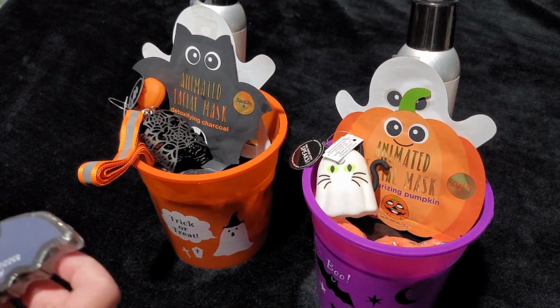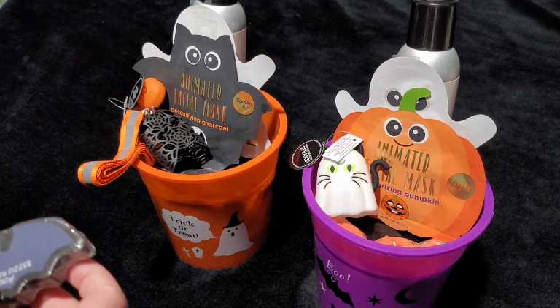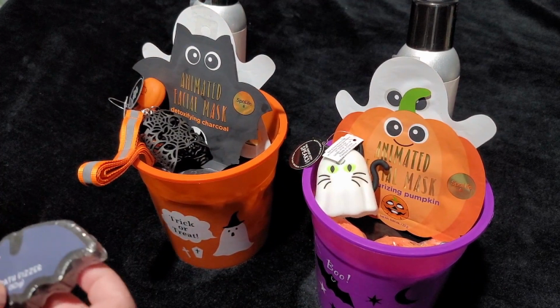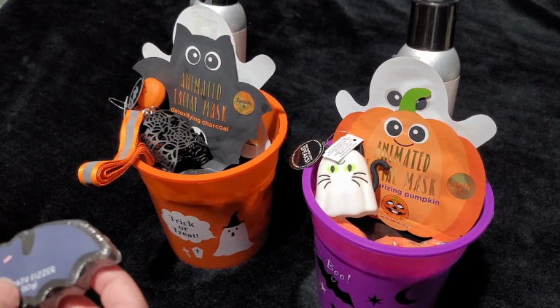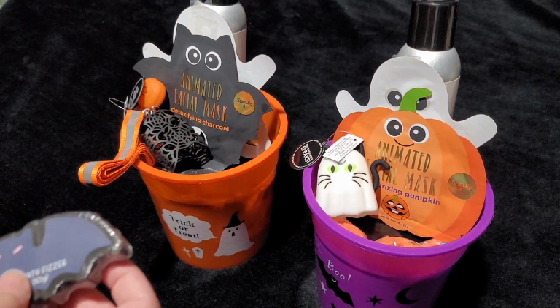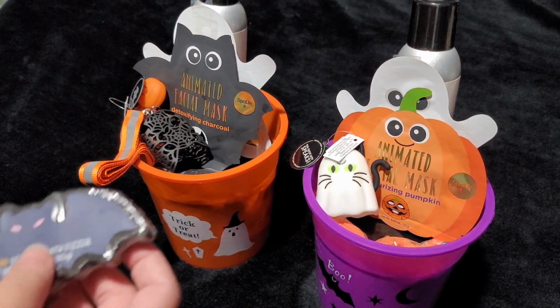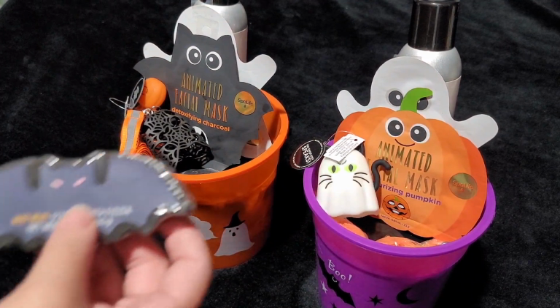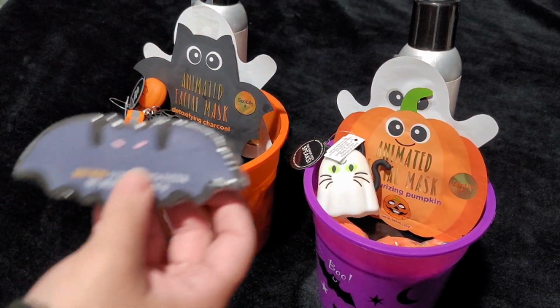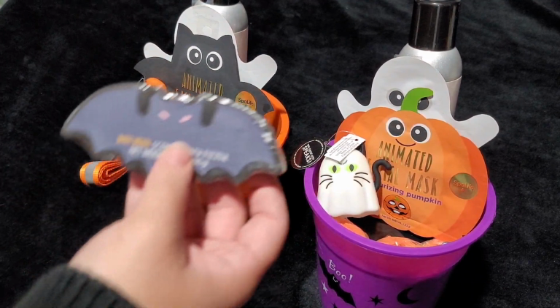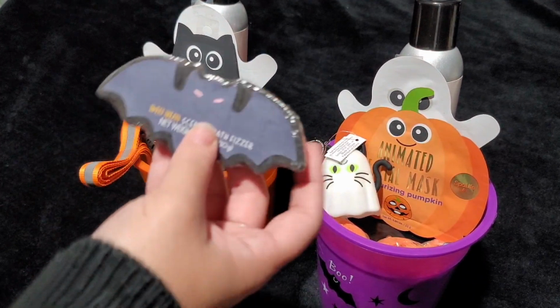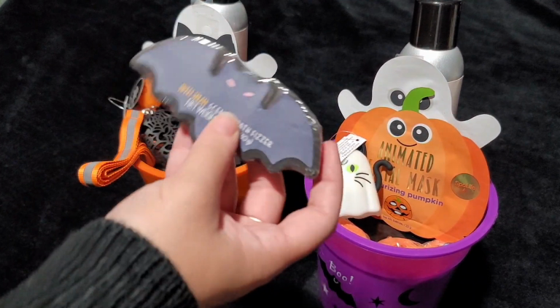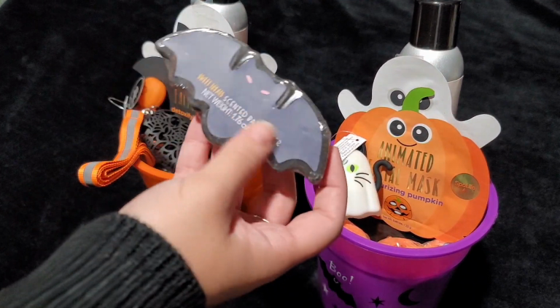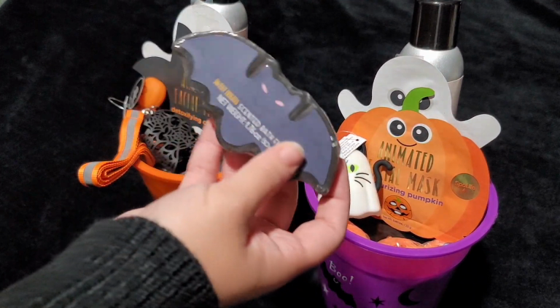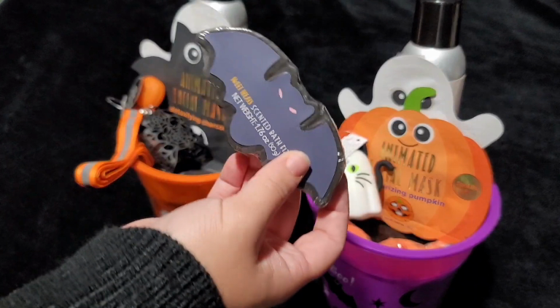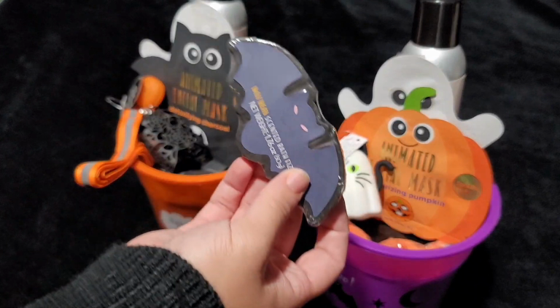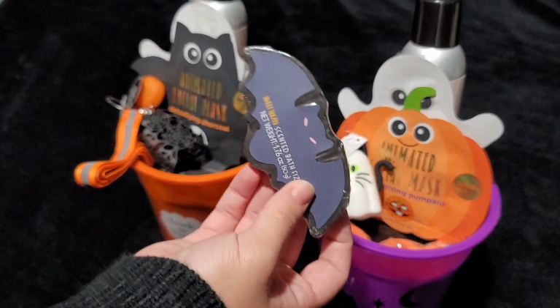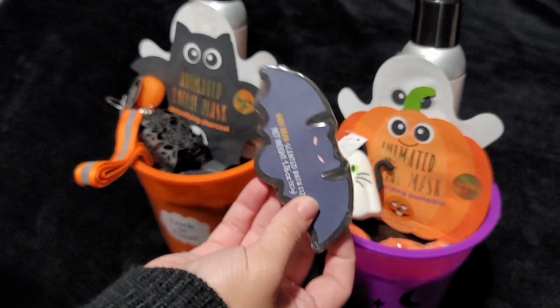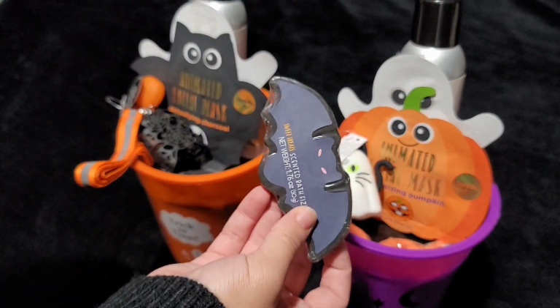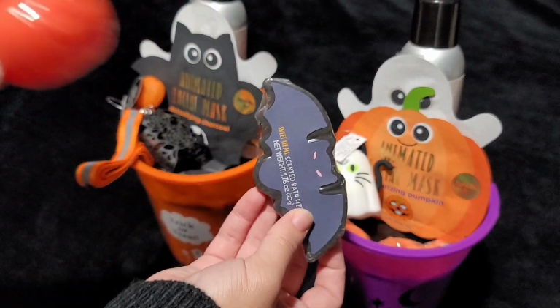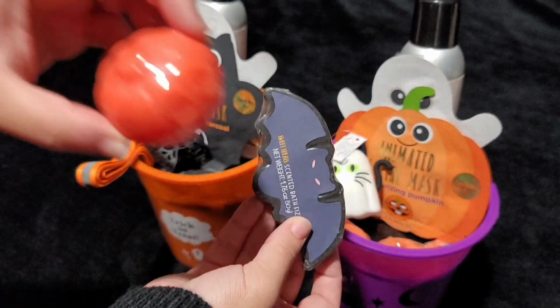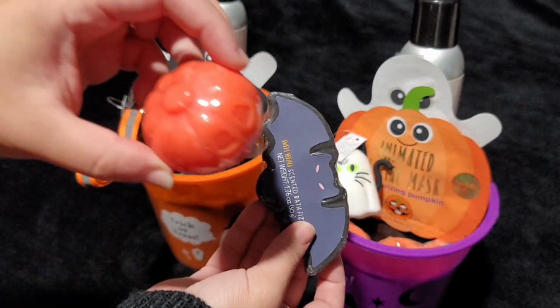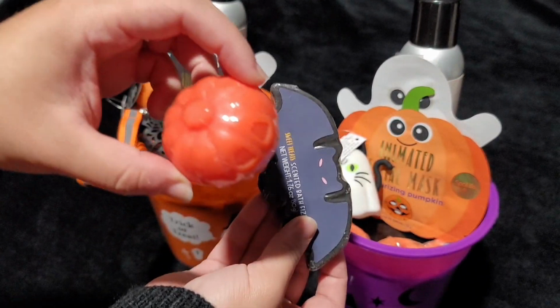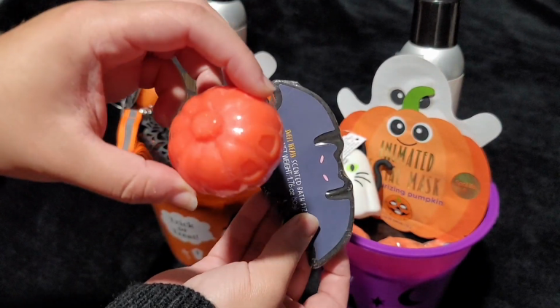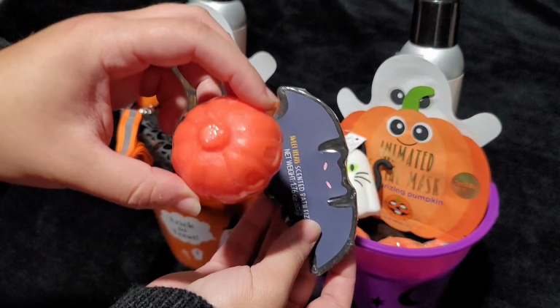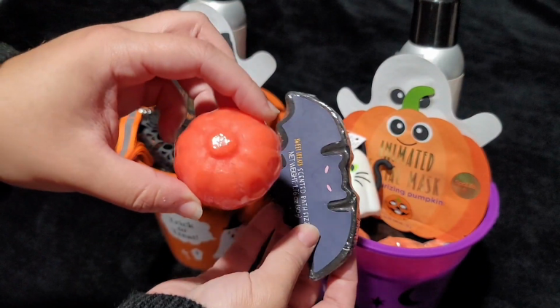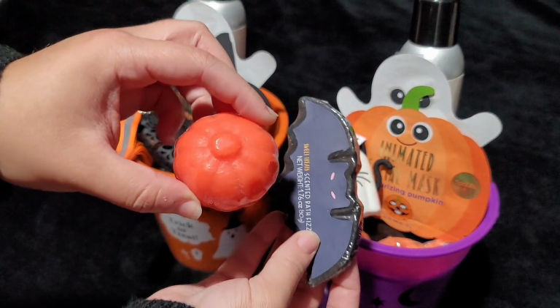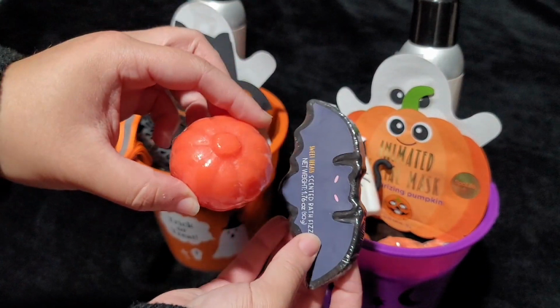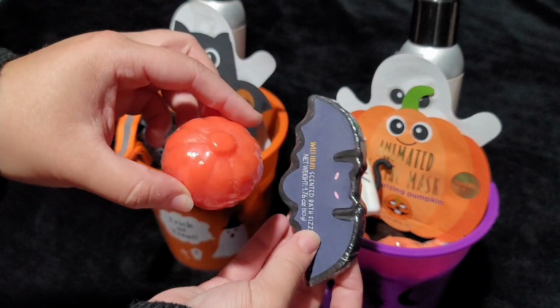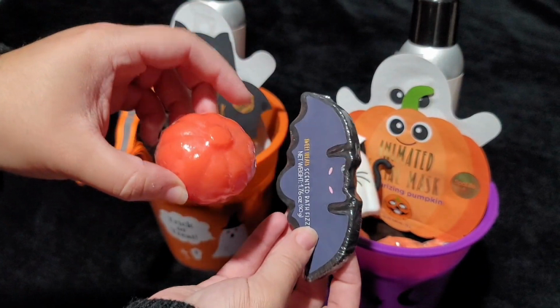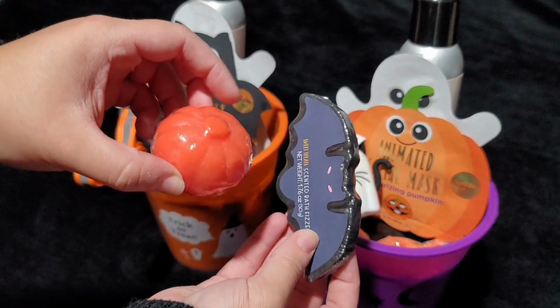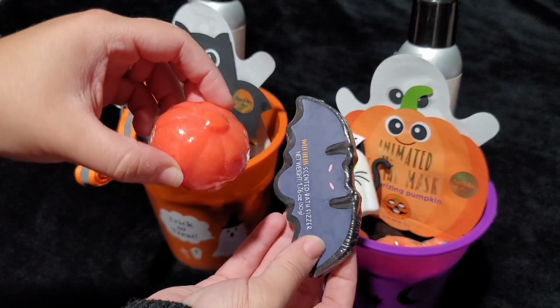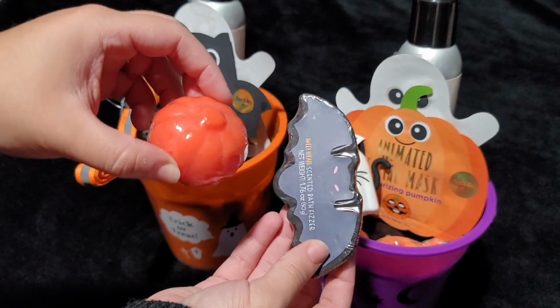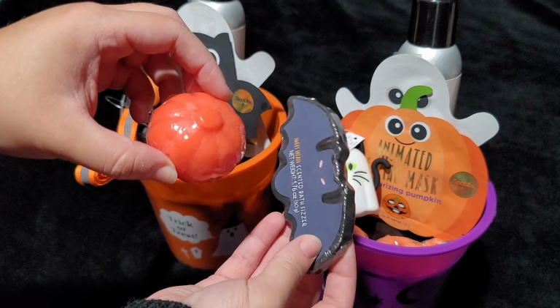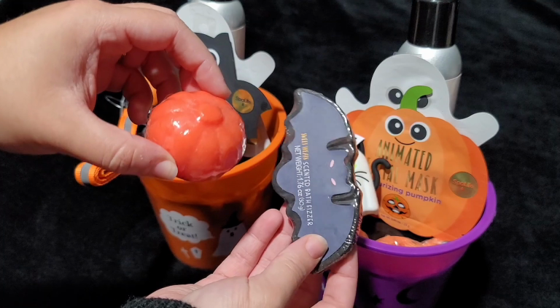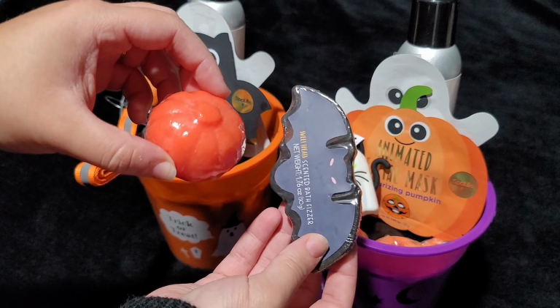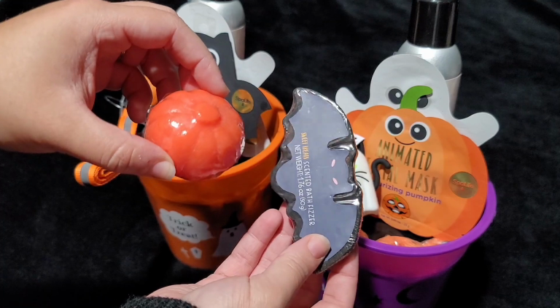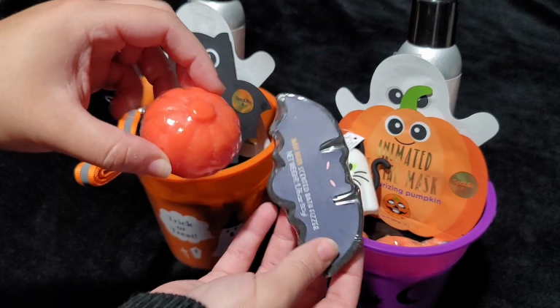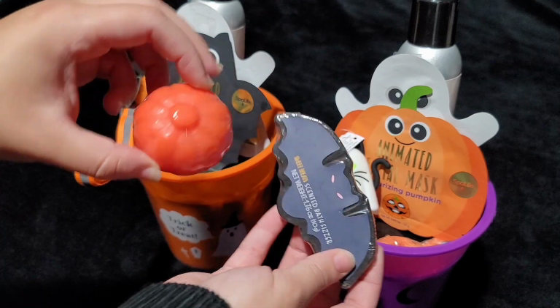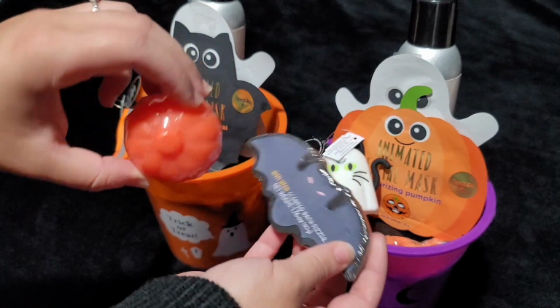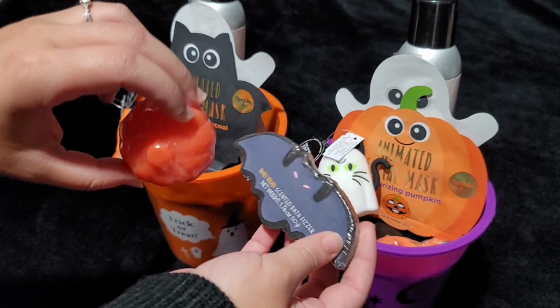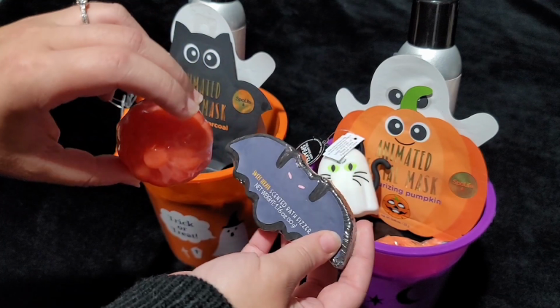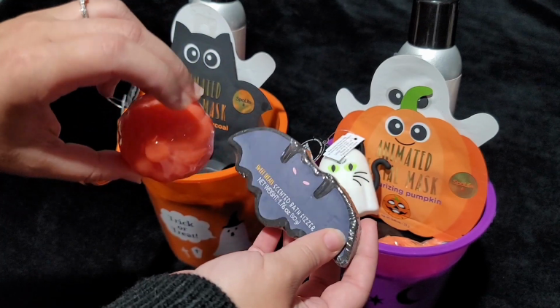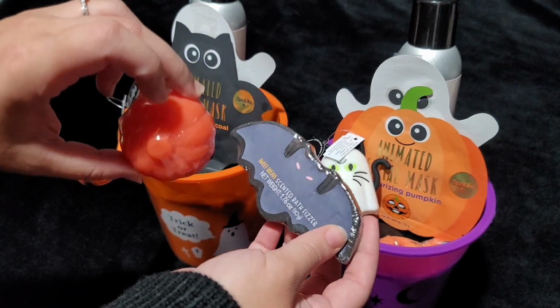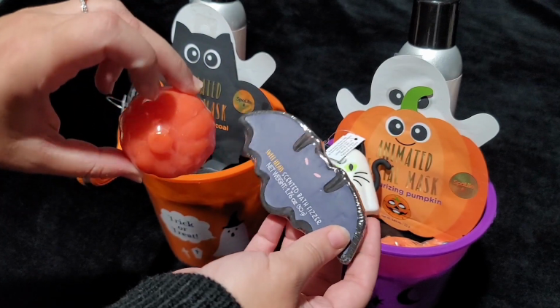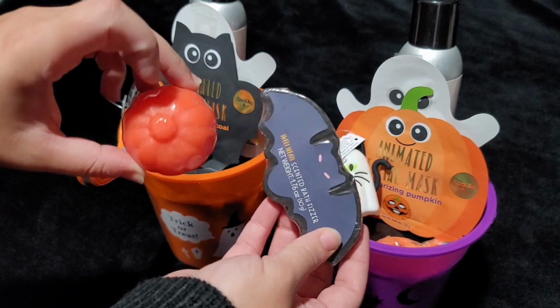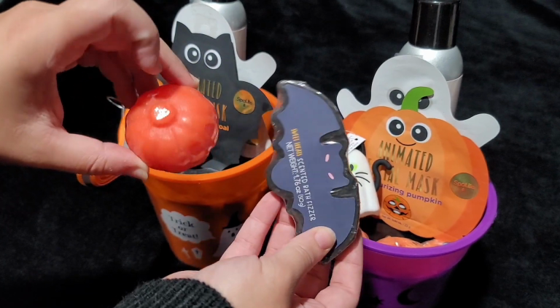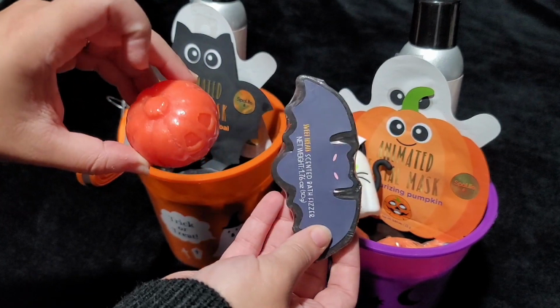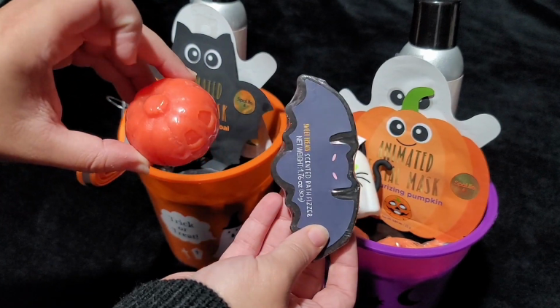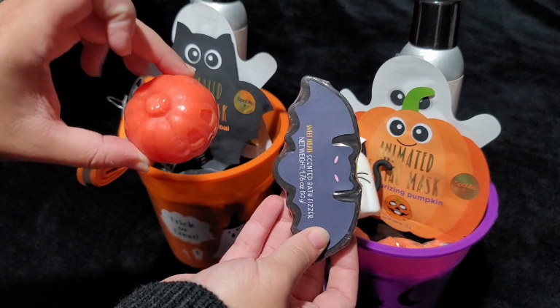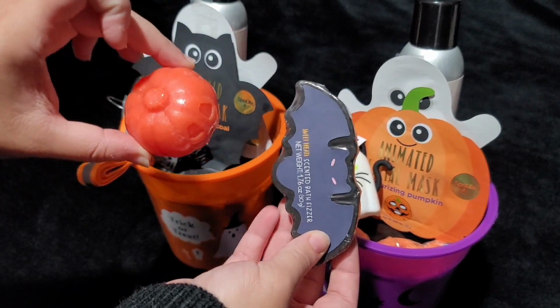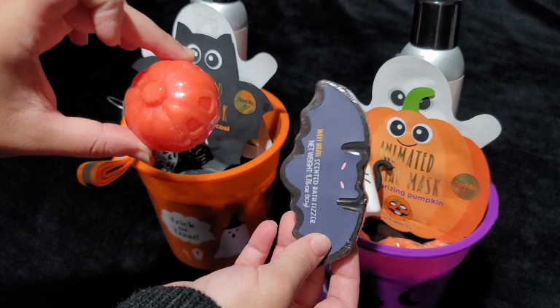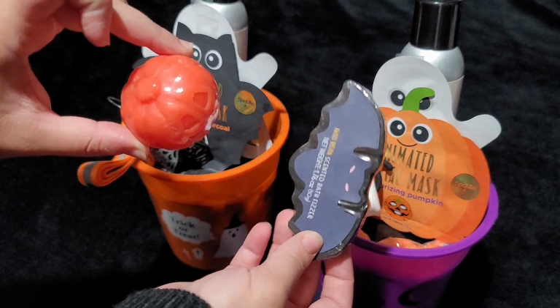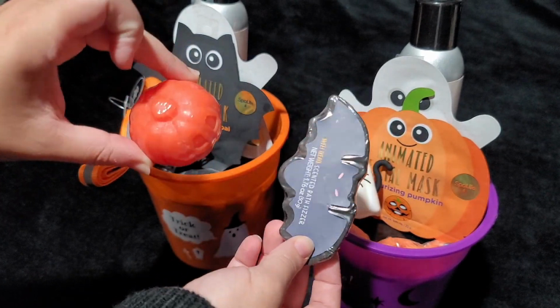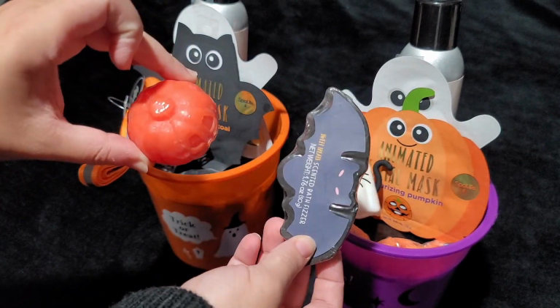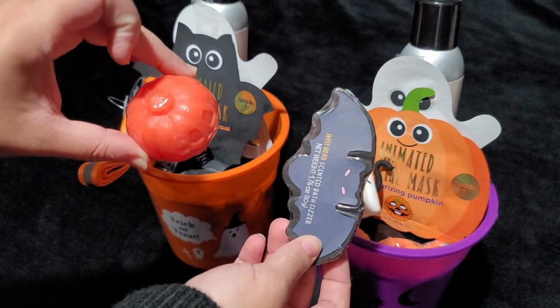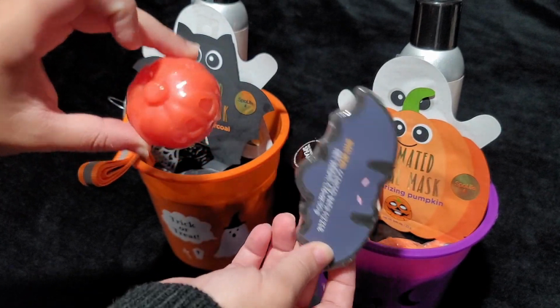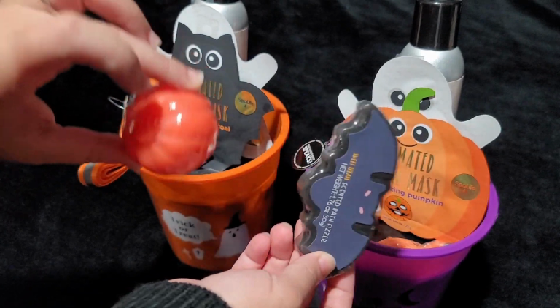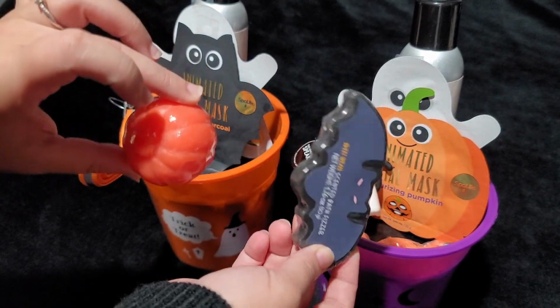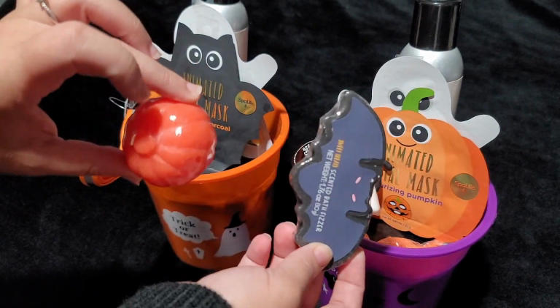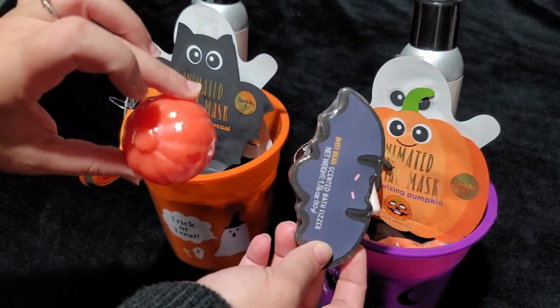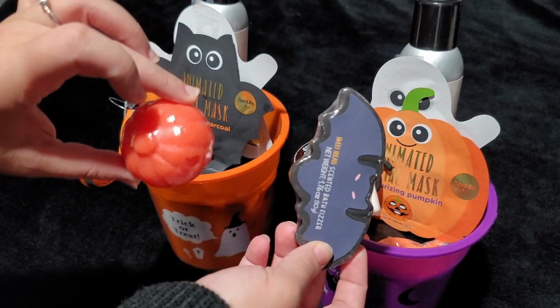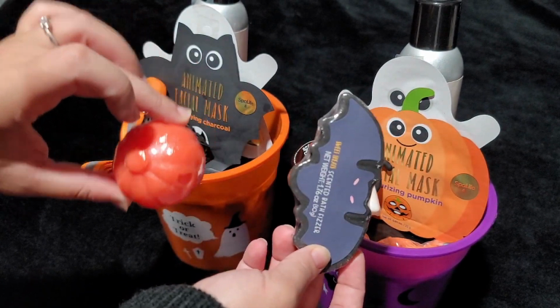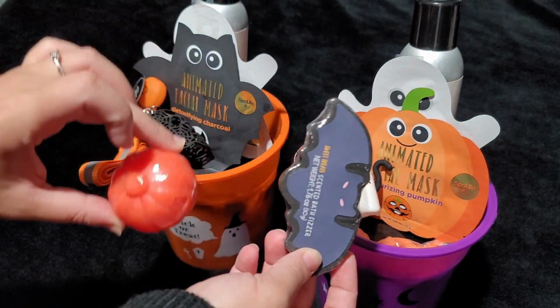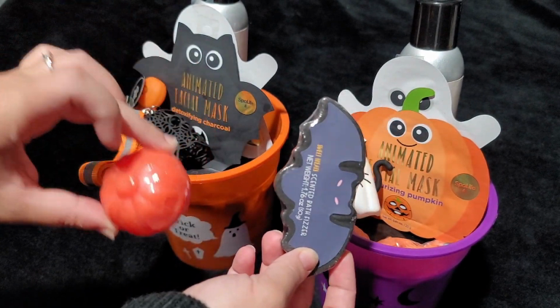I'm also adding these cute Halloween bath fizzies. These came from Target — they were from the Dollar Spot.